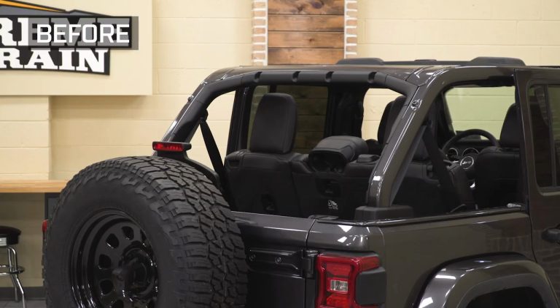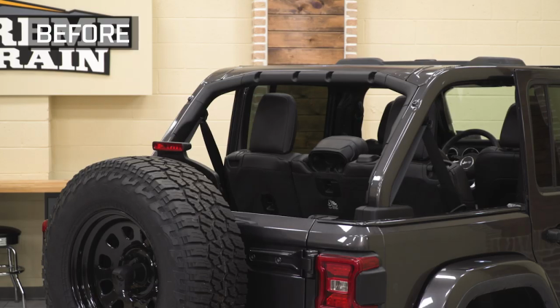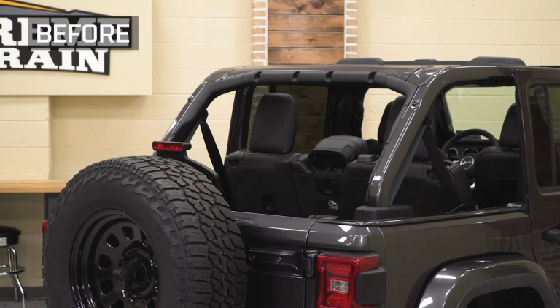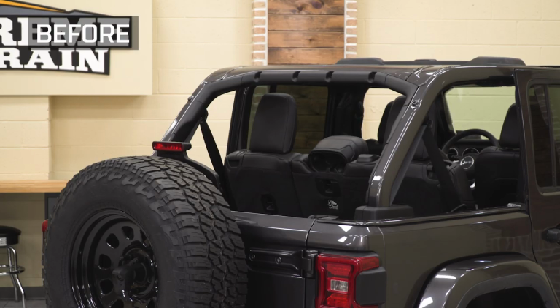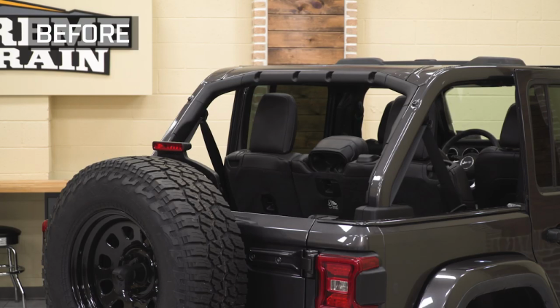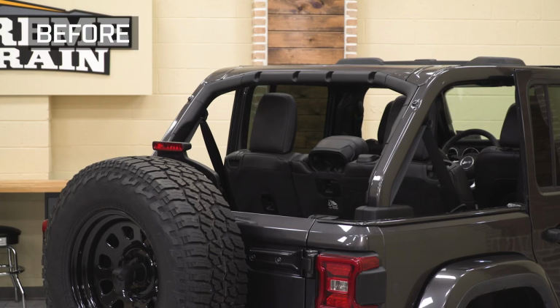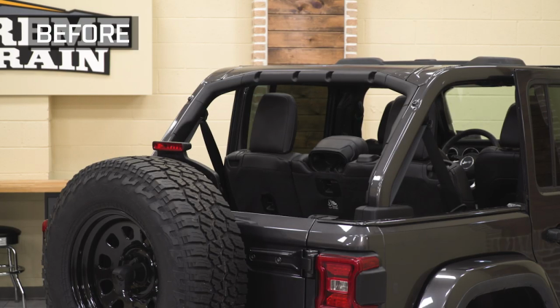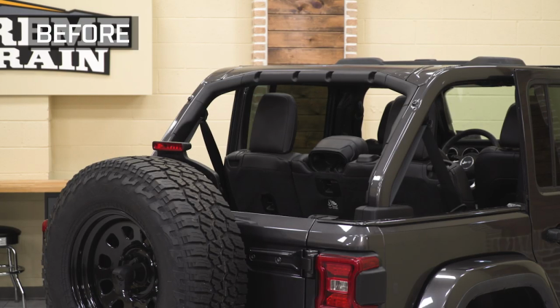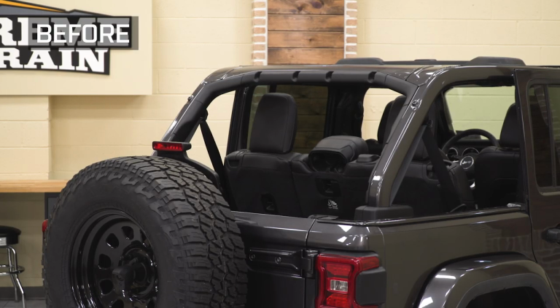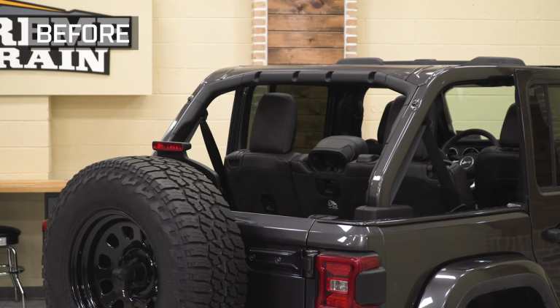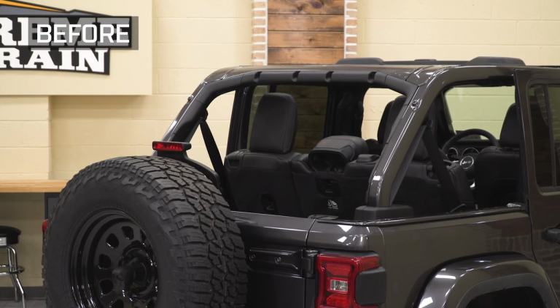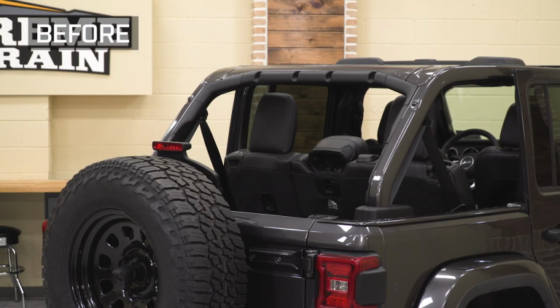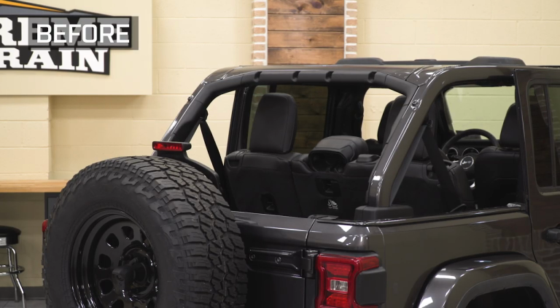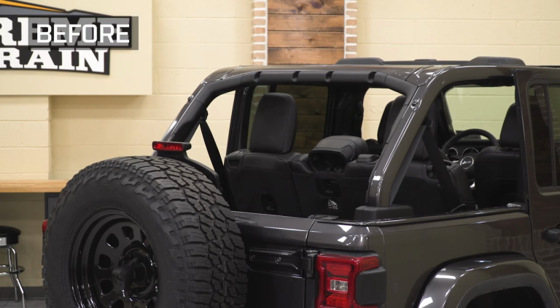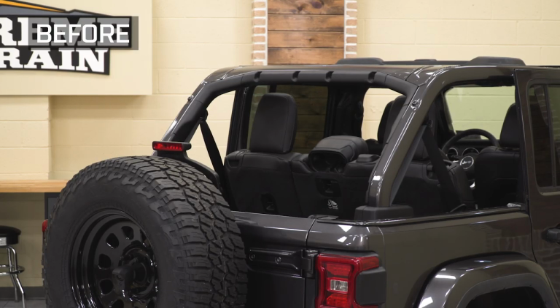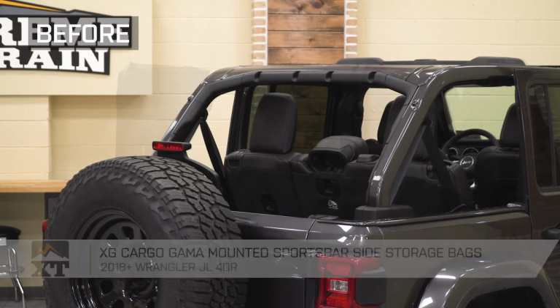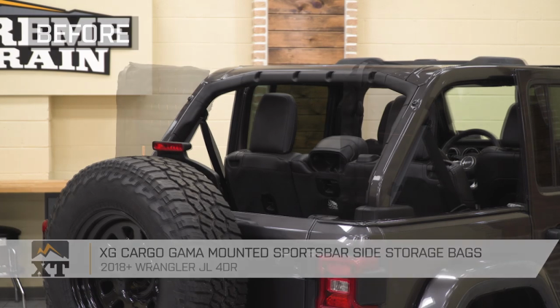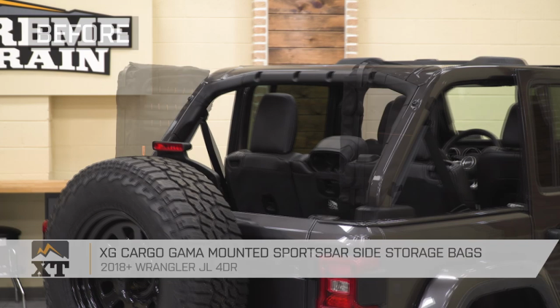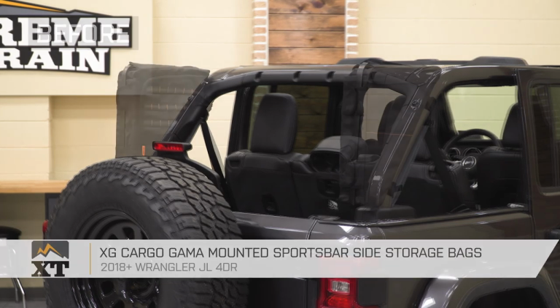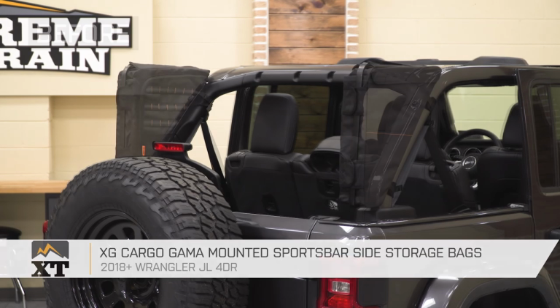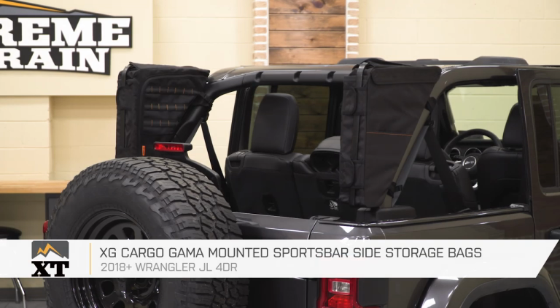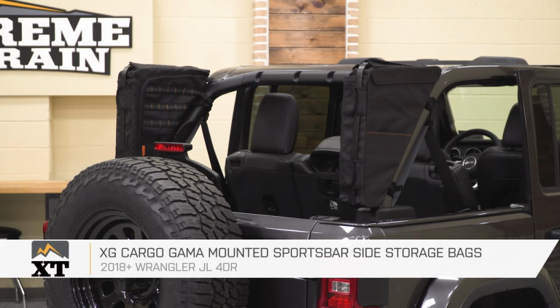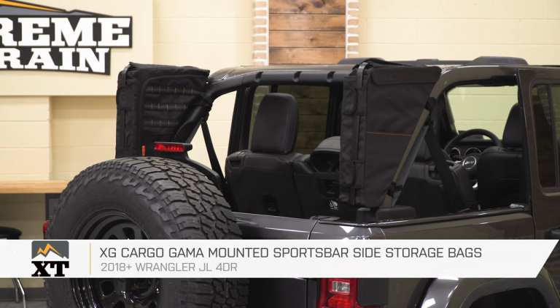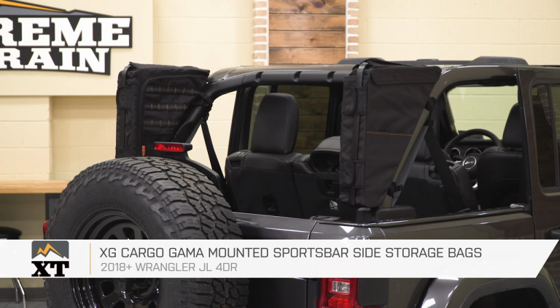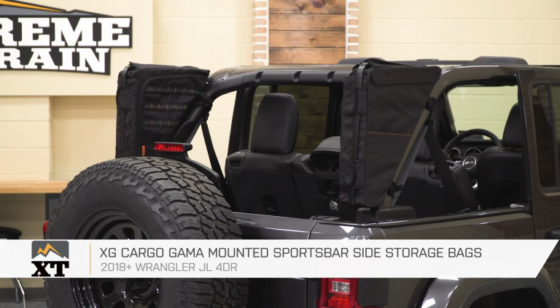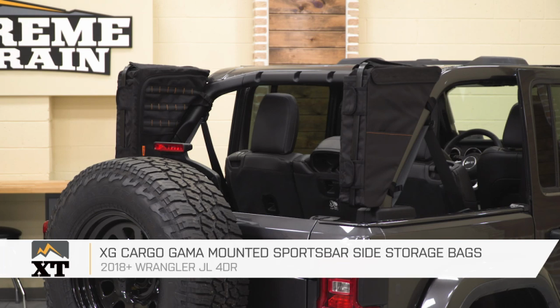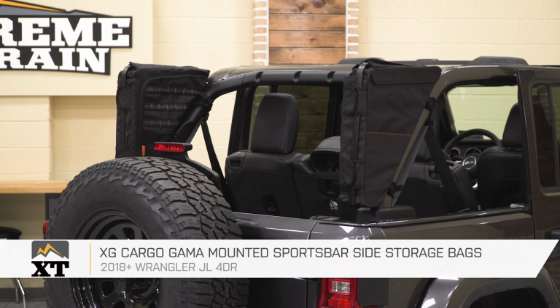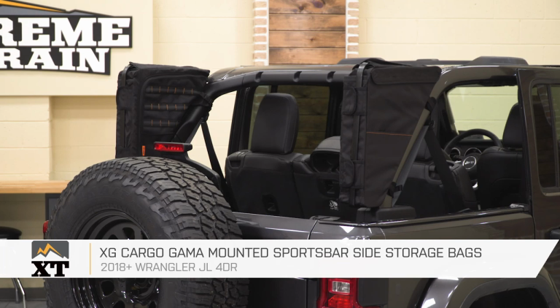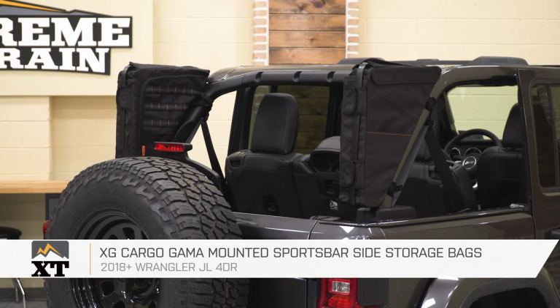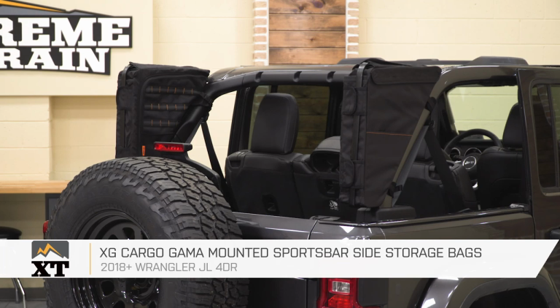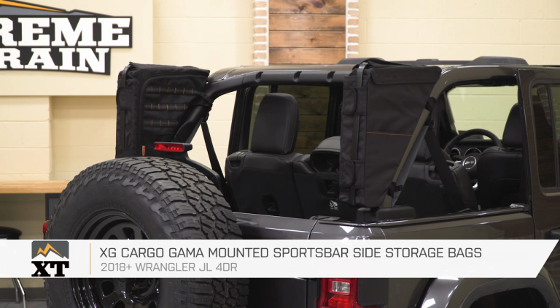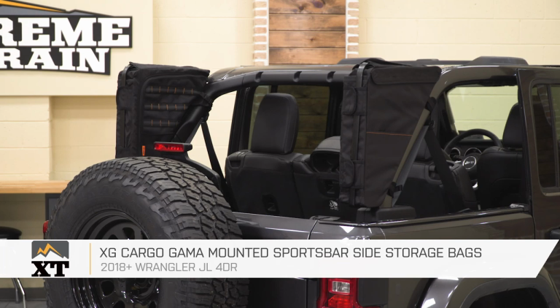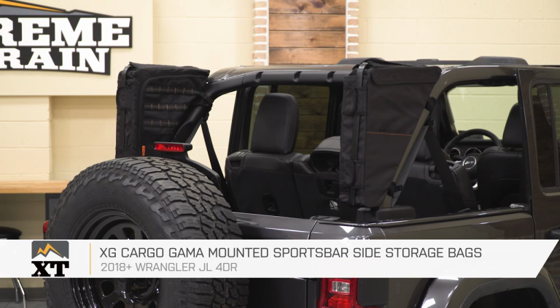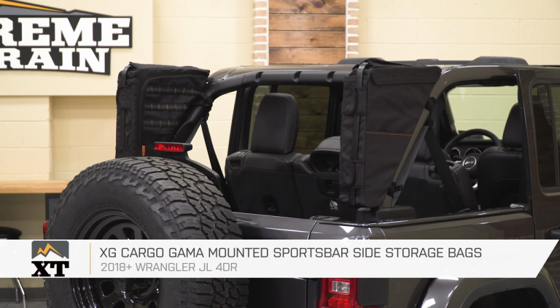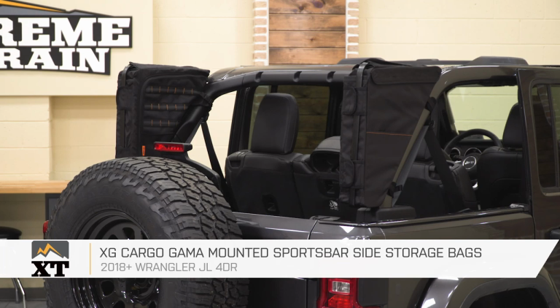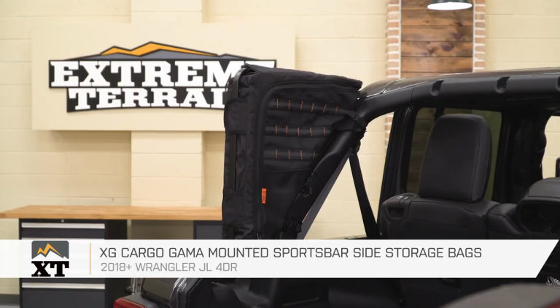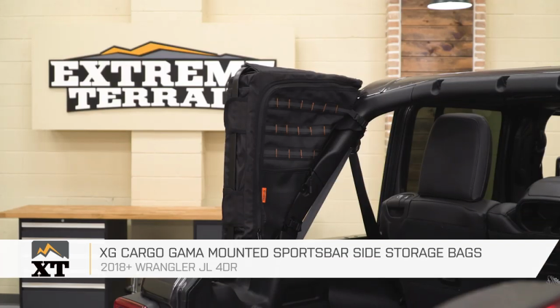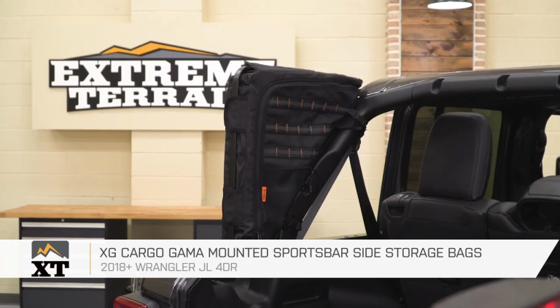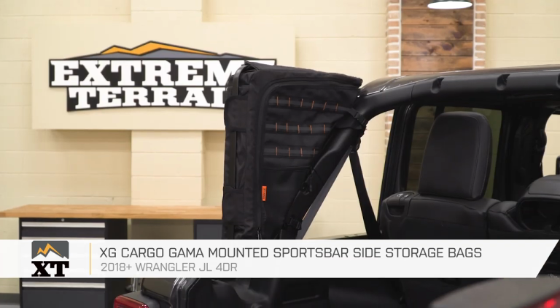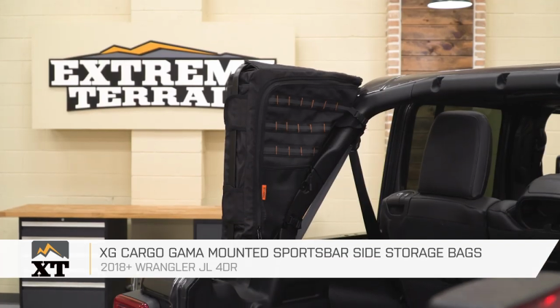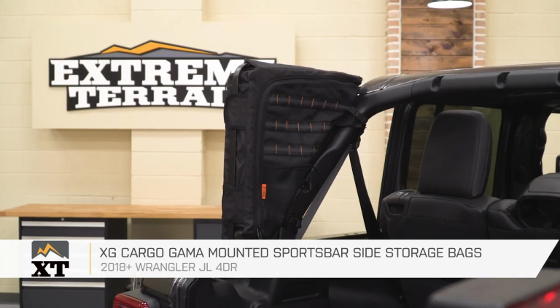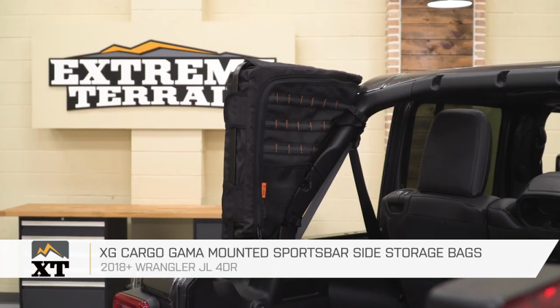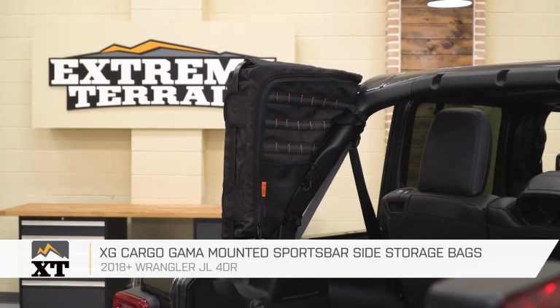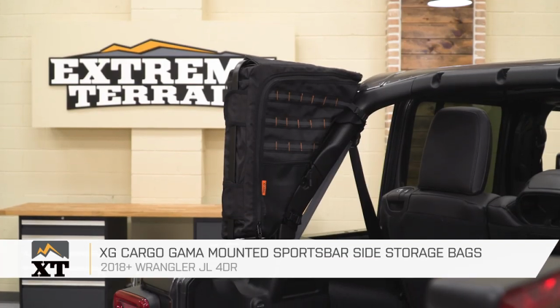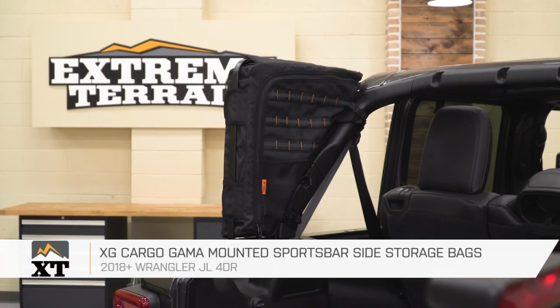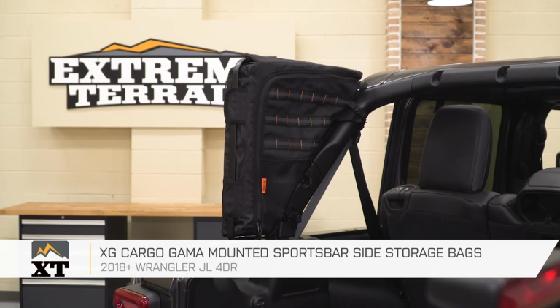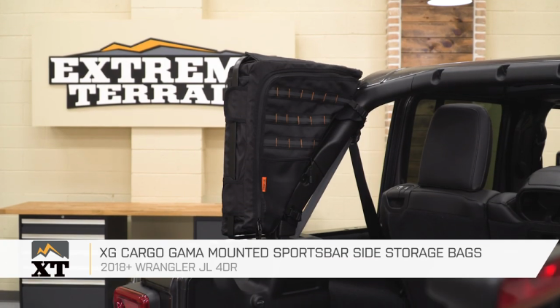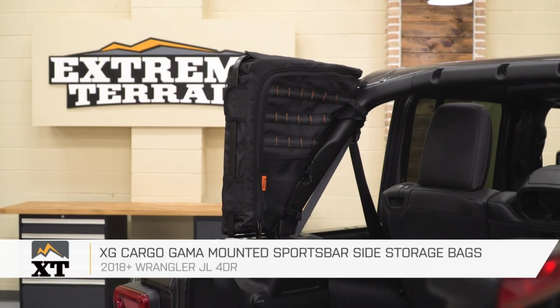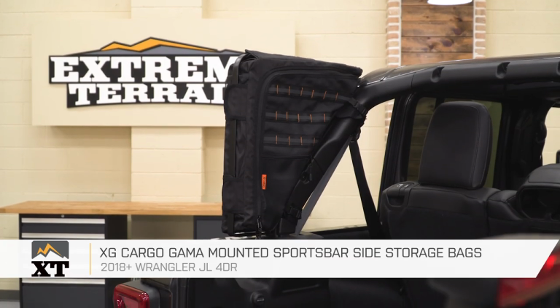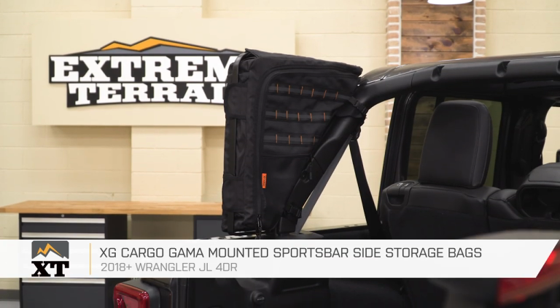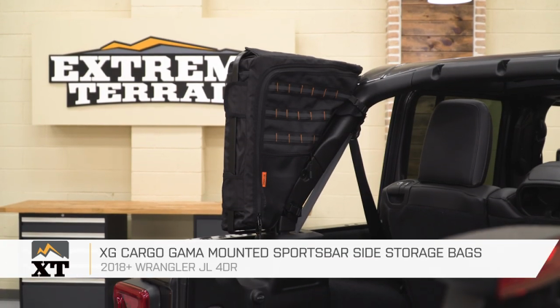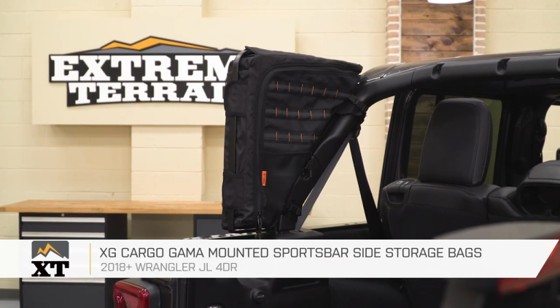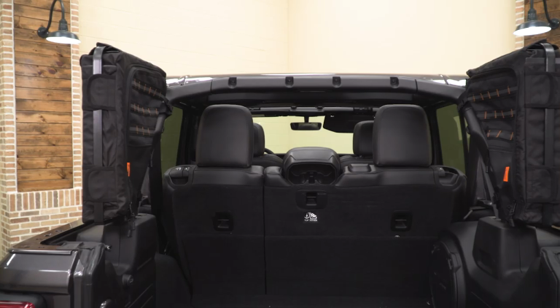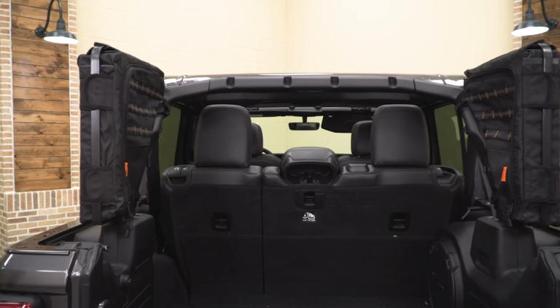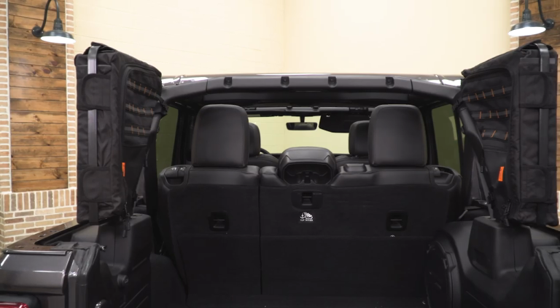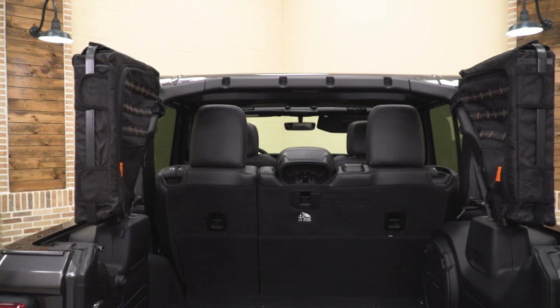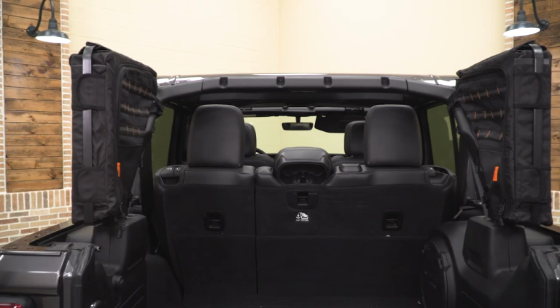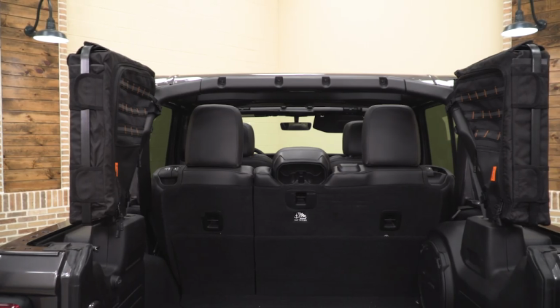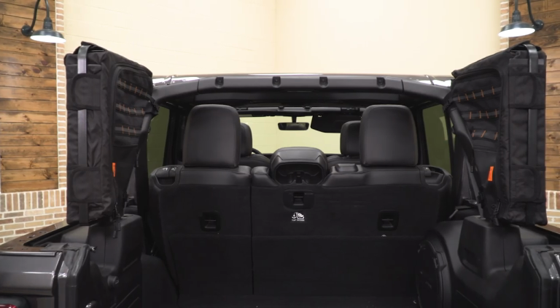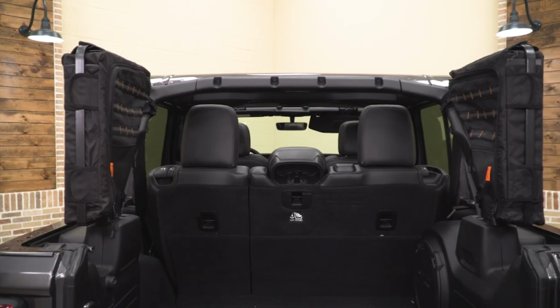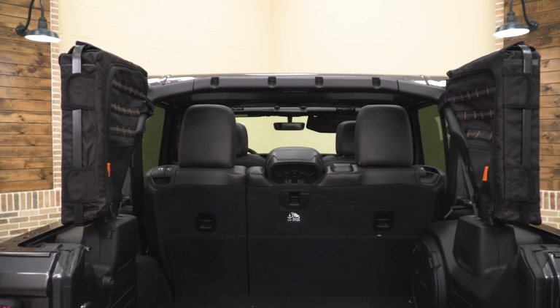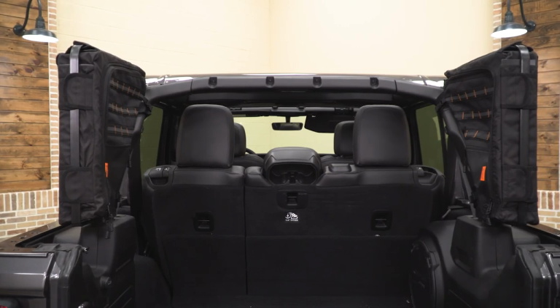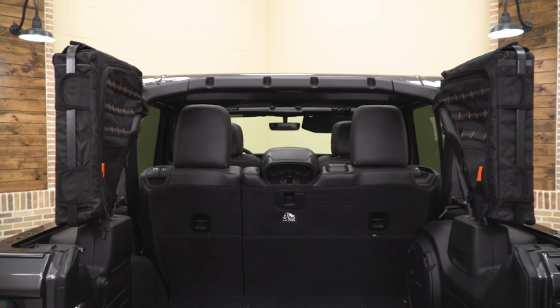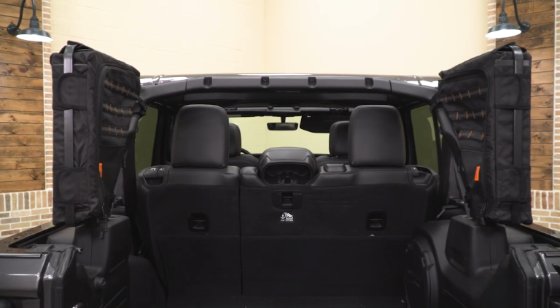That's going to wrap it up for my review and install. Make sure you like and subscribe, and for more videos and products like this, keep it right here at extremeterrain.com.